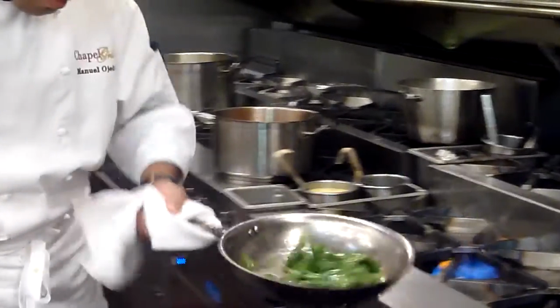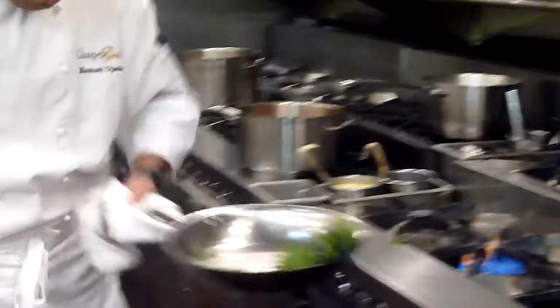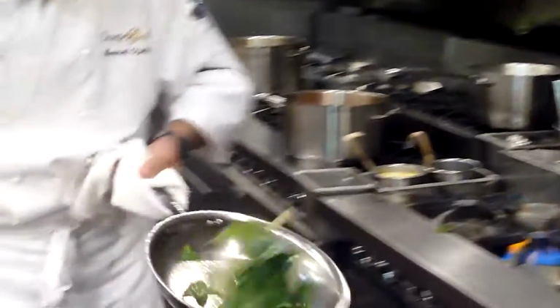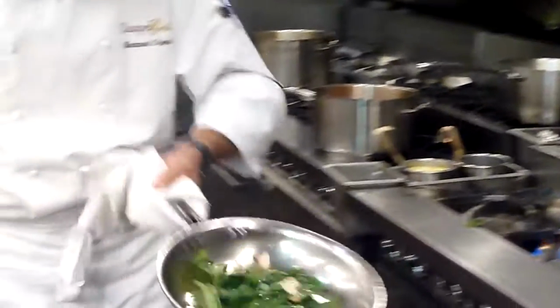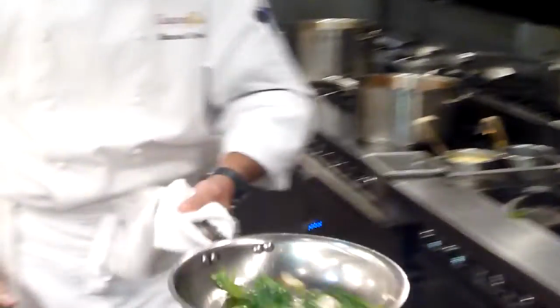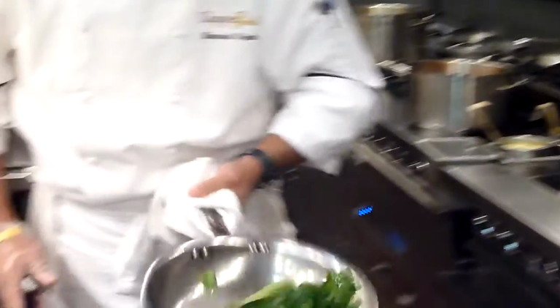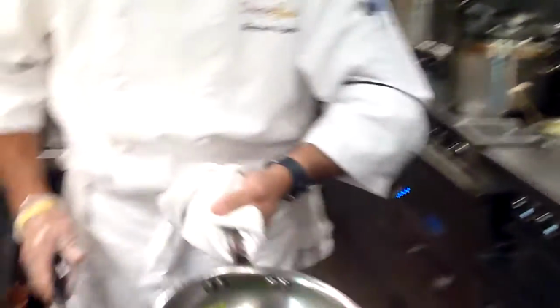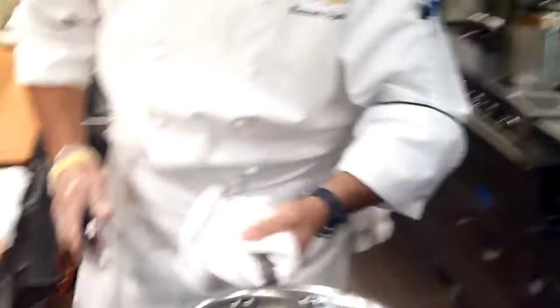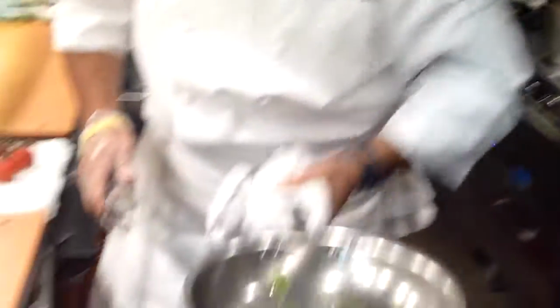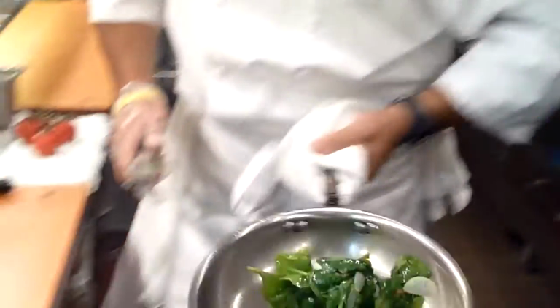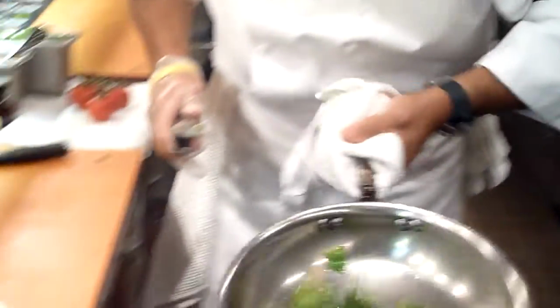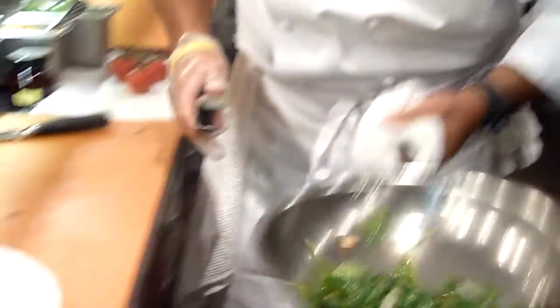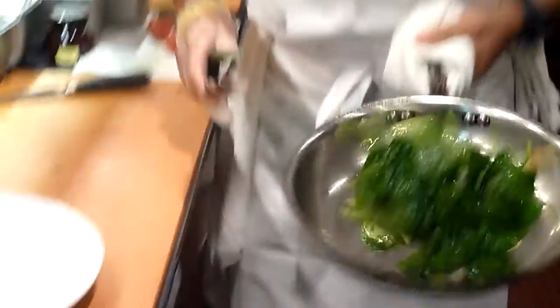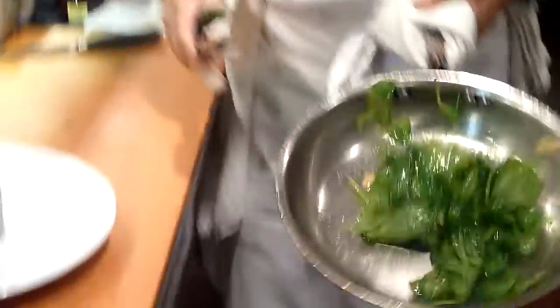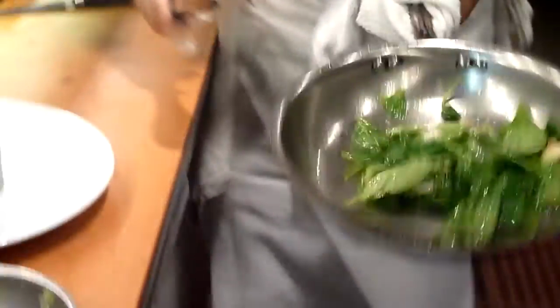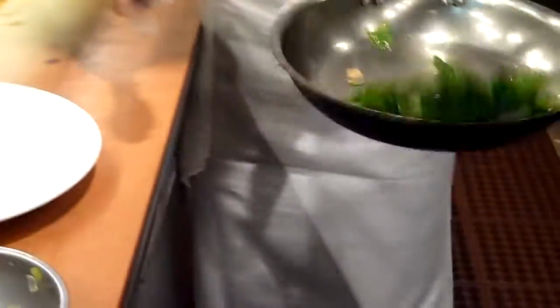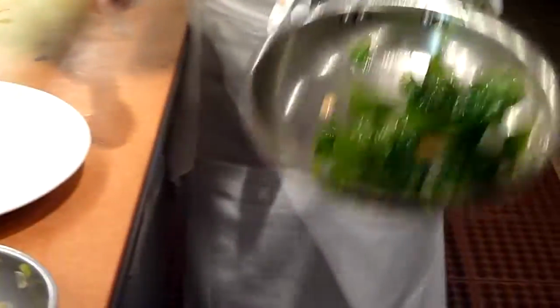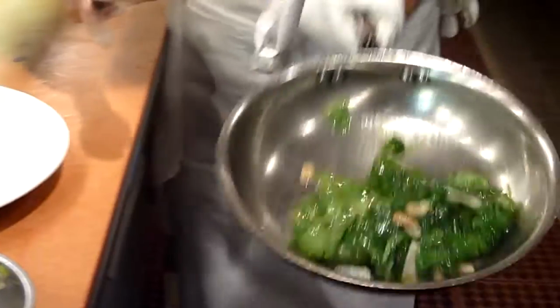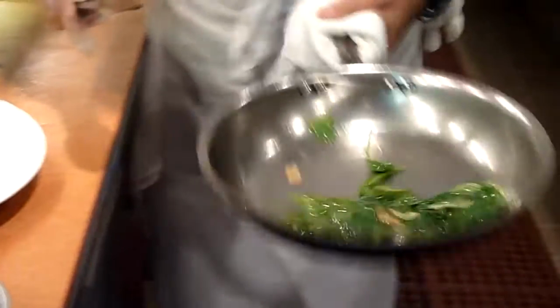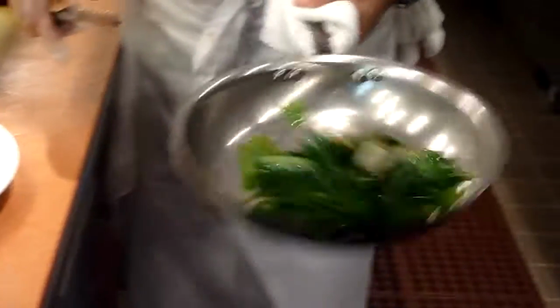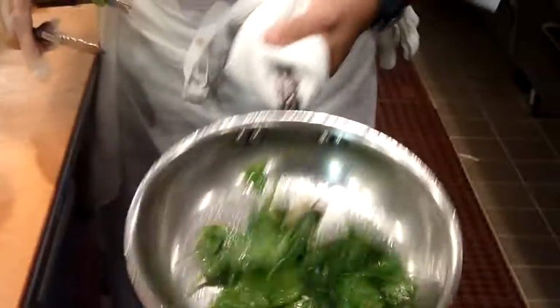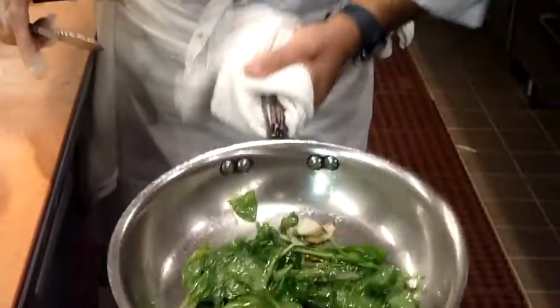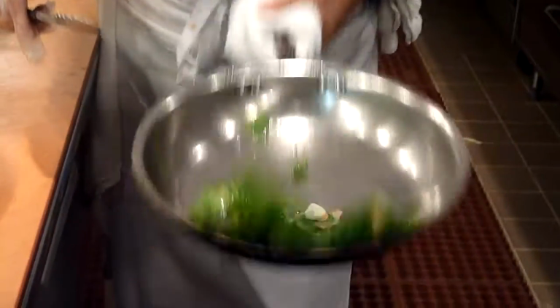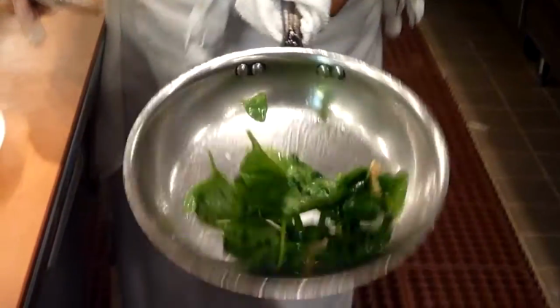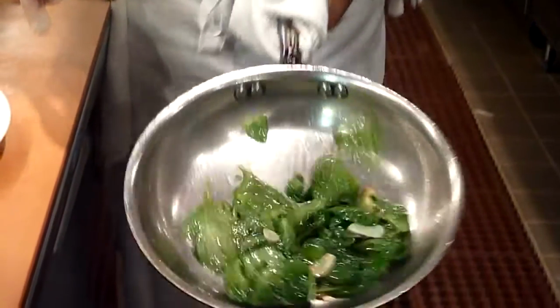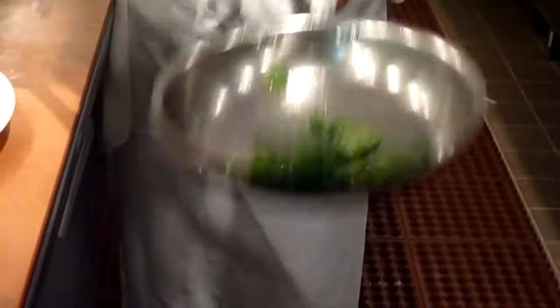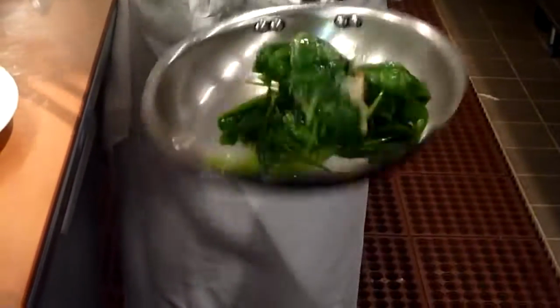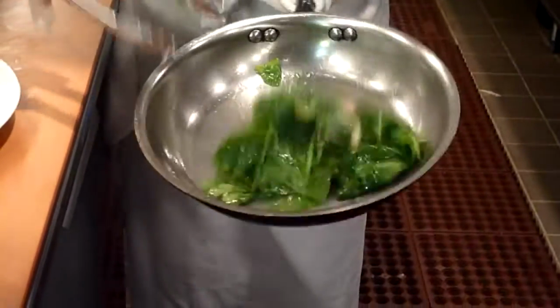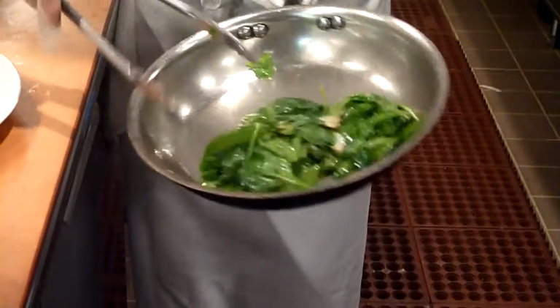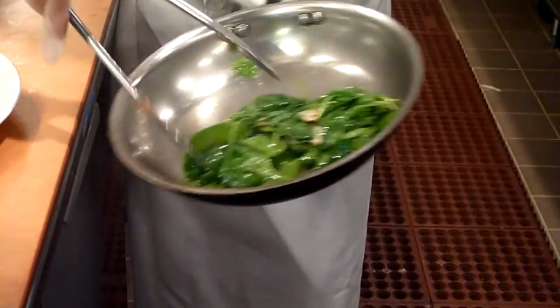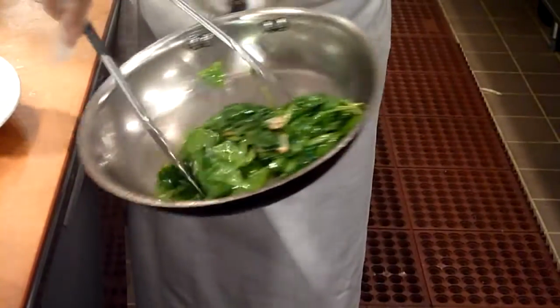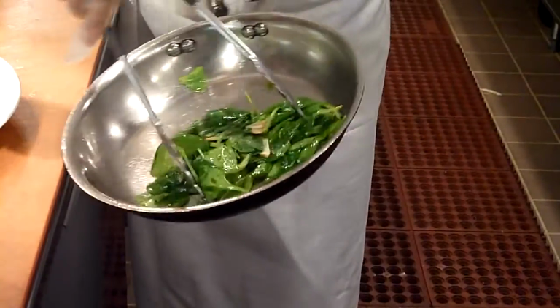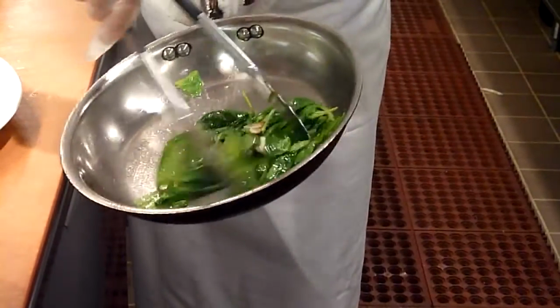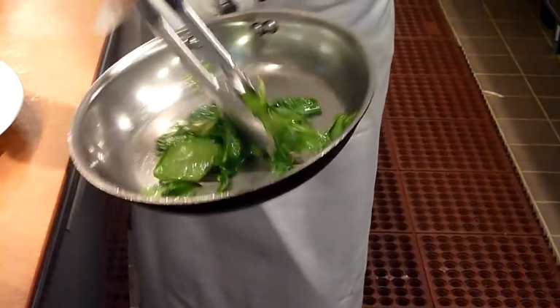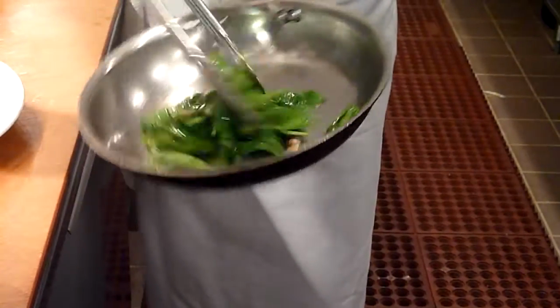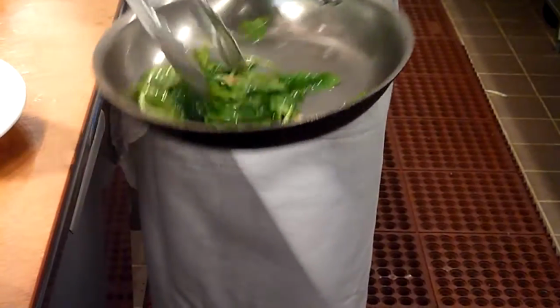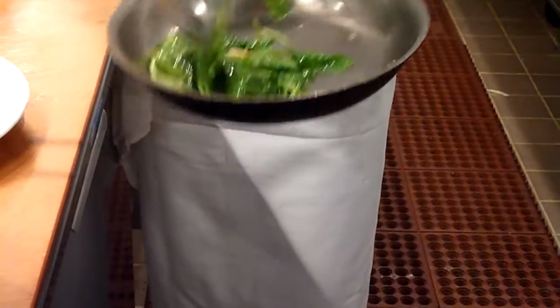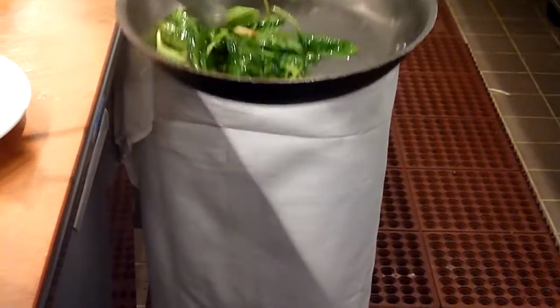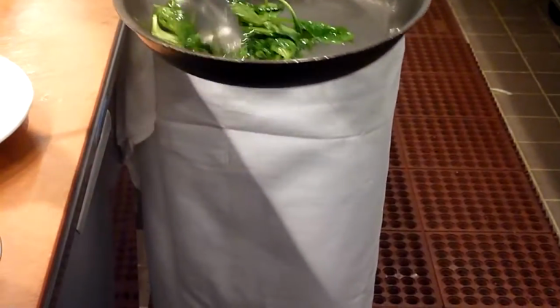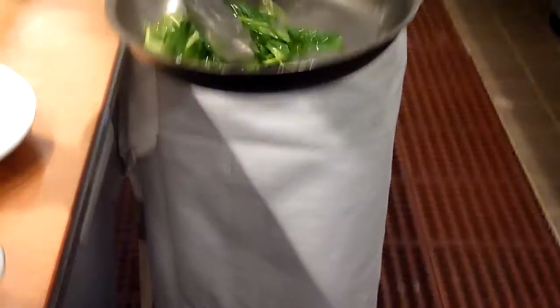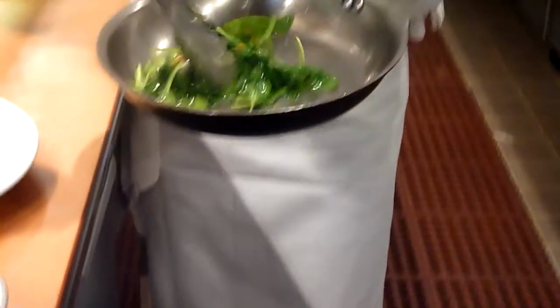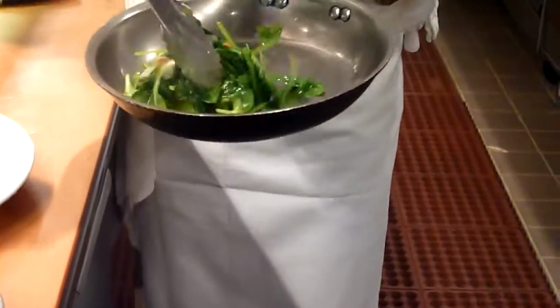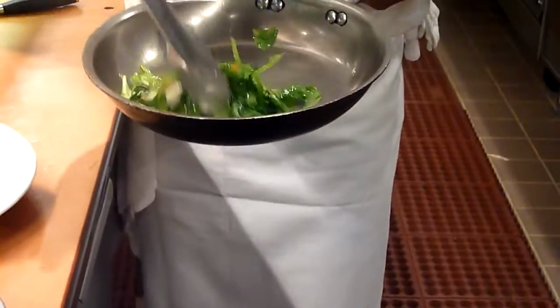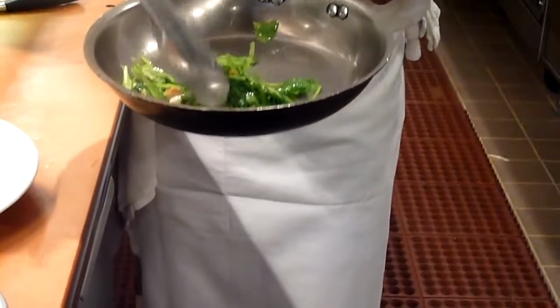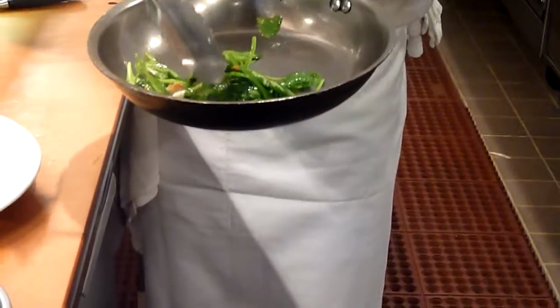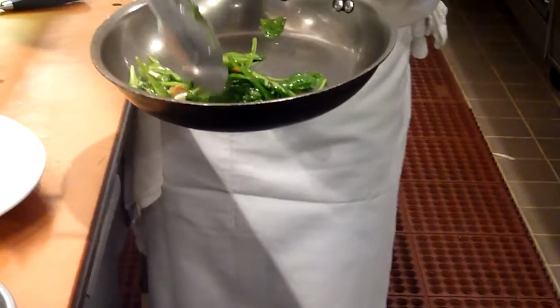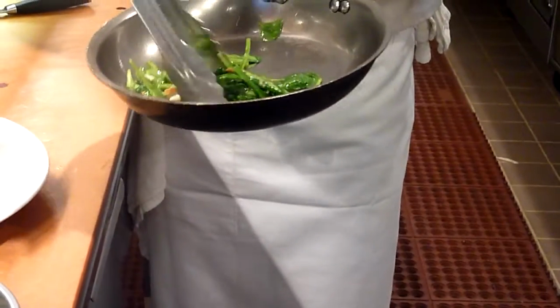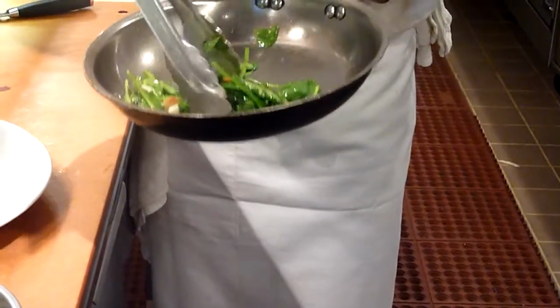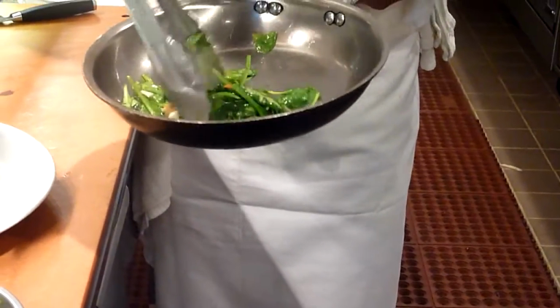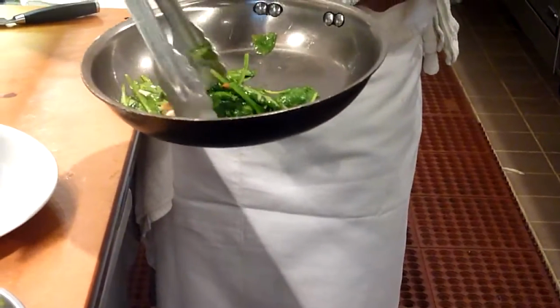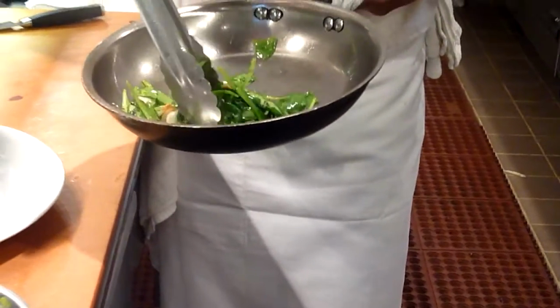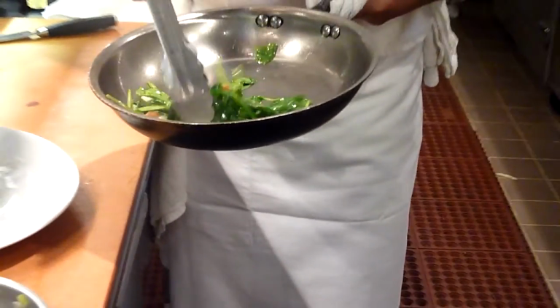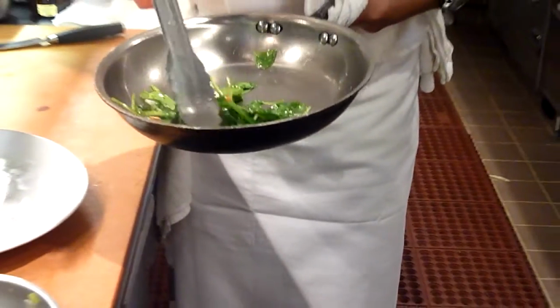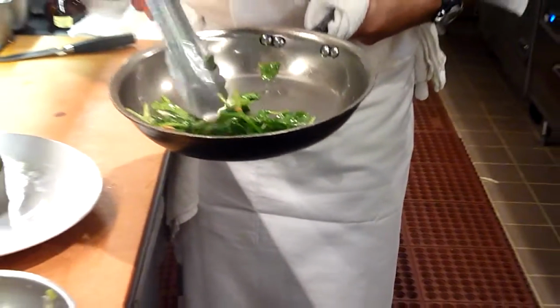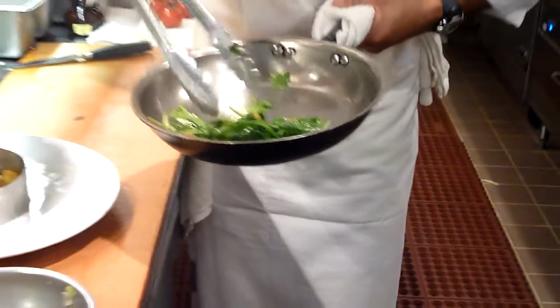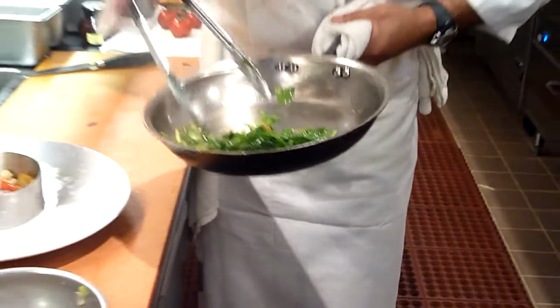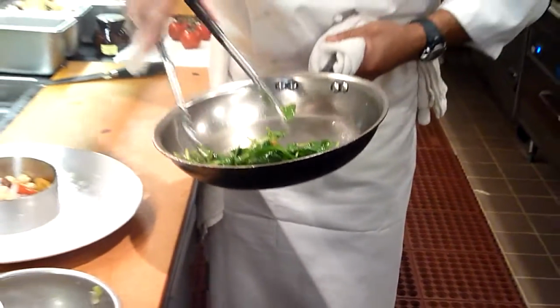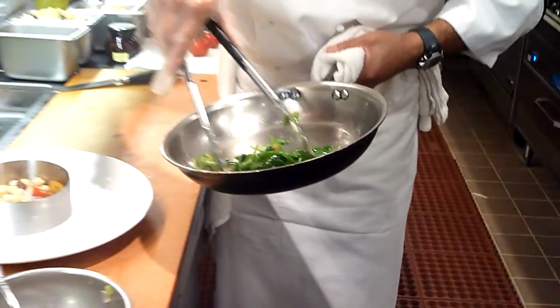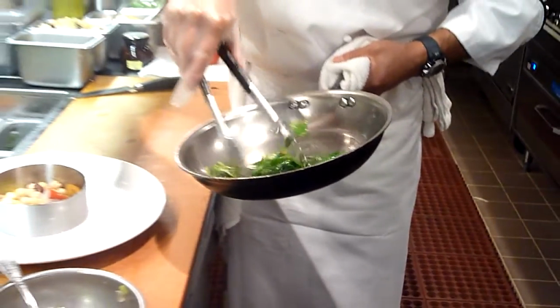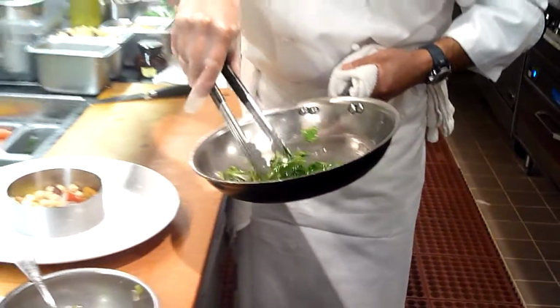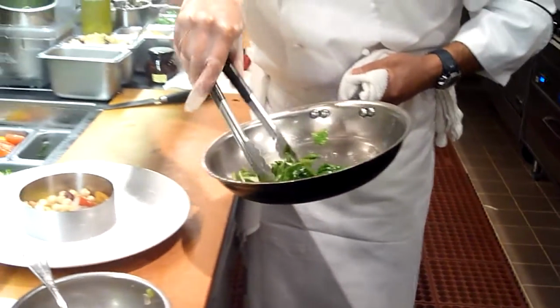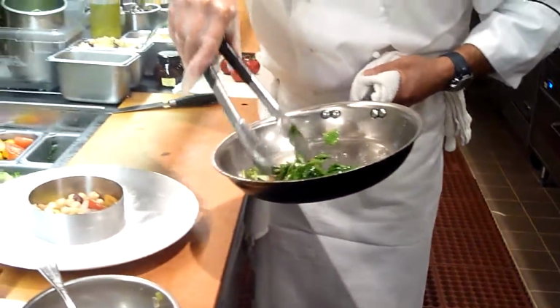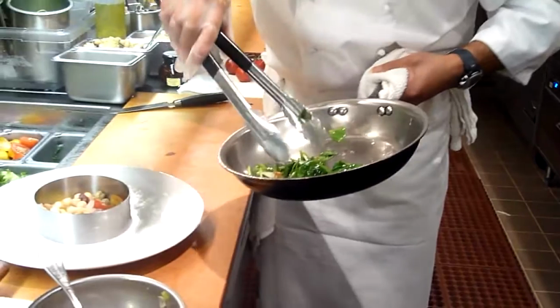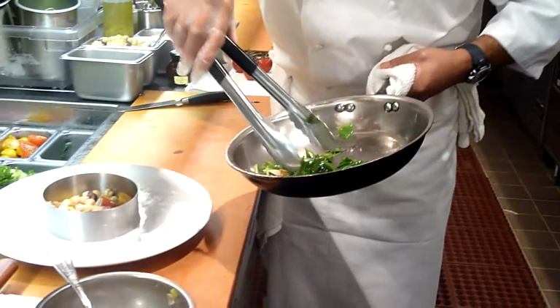Very lightly sauté with some sliced garlic. Salt, pepper. Simple.